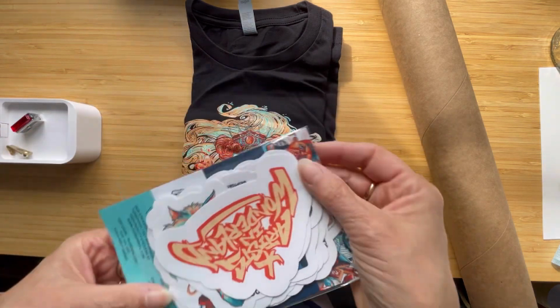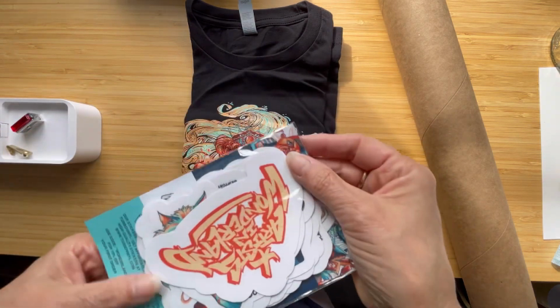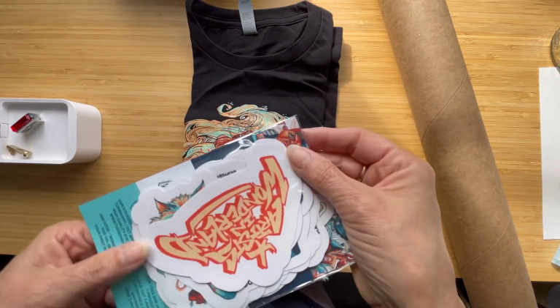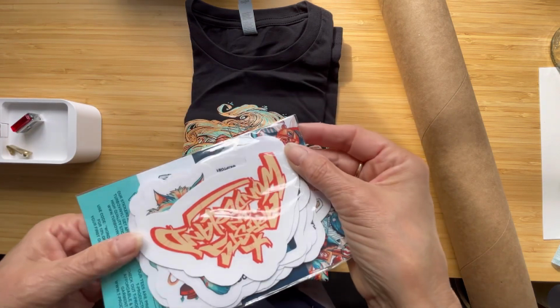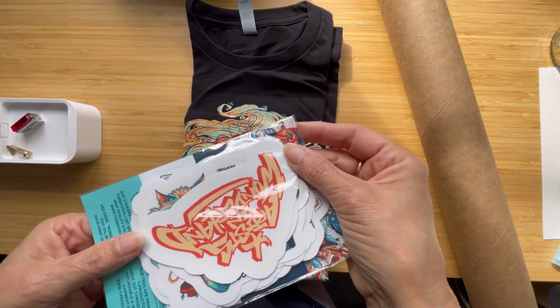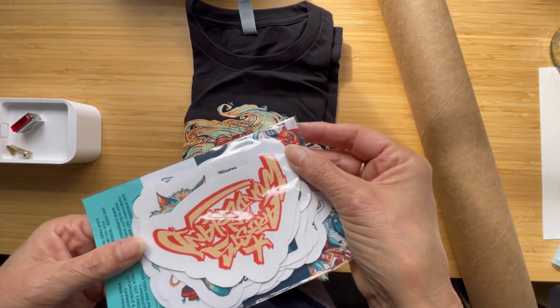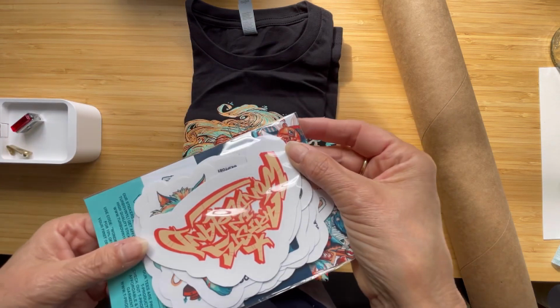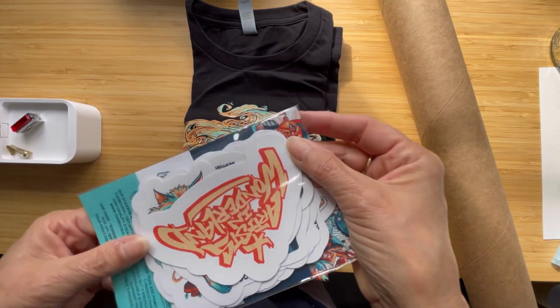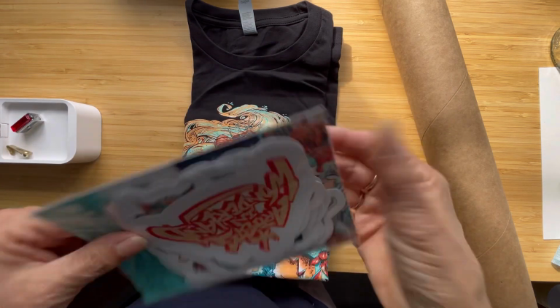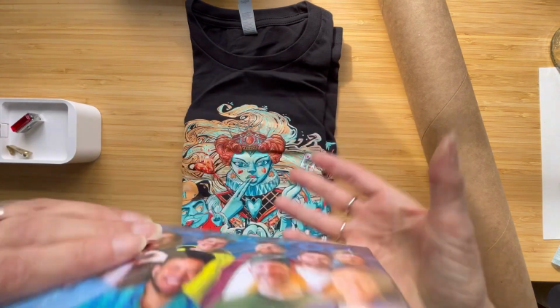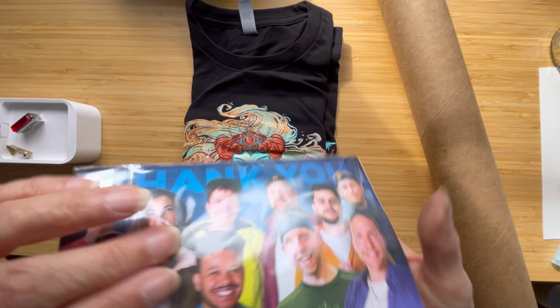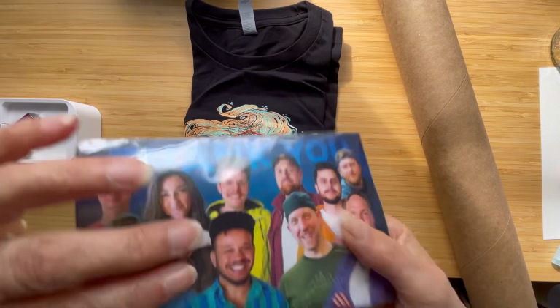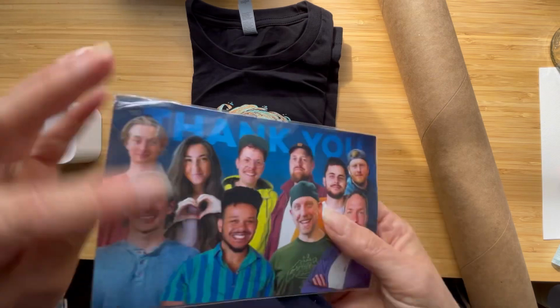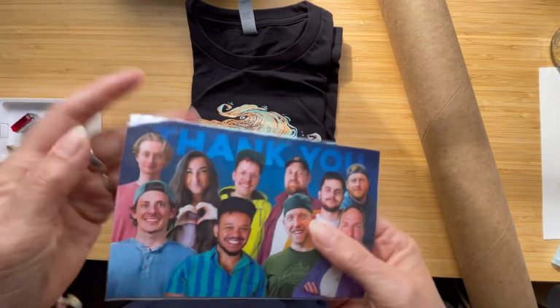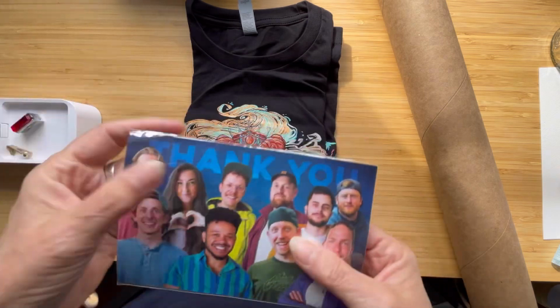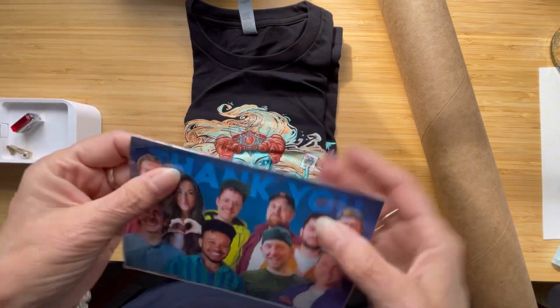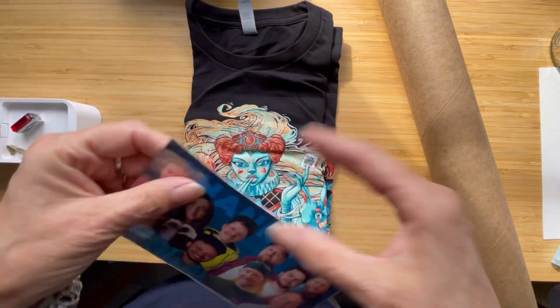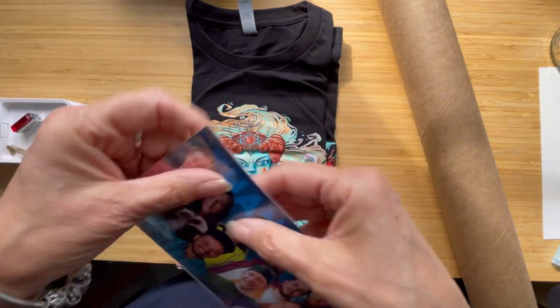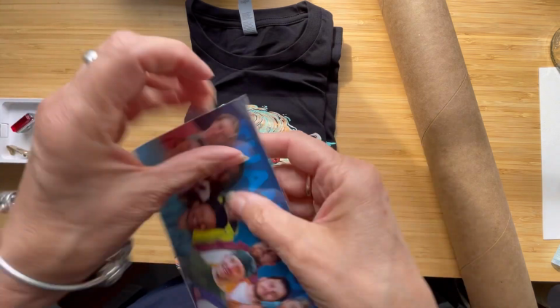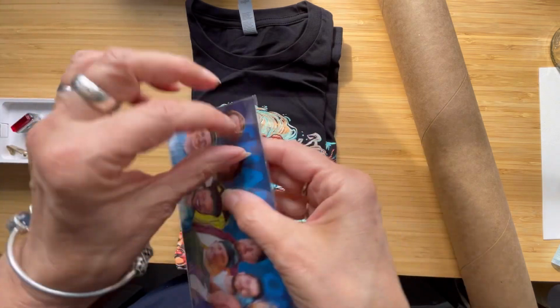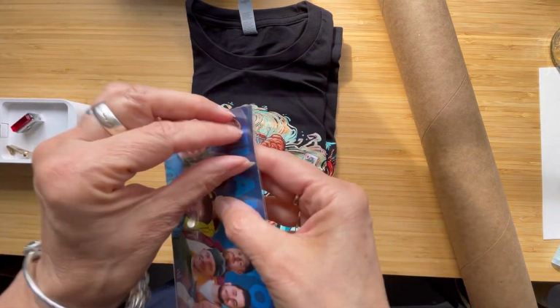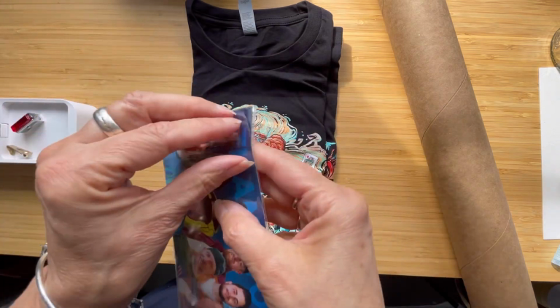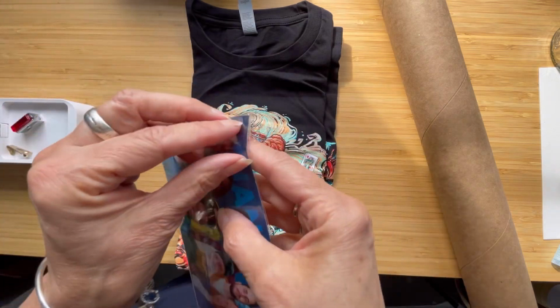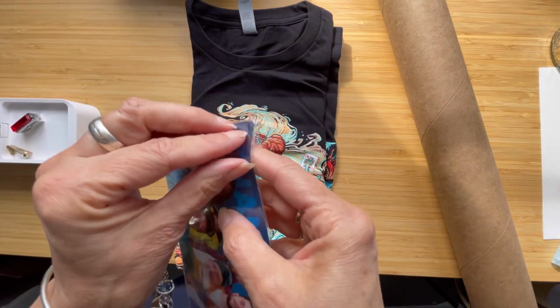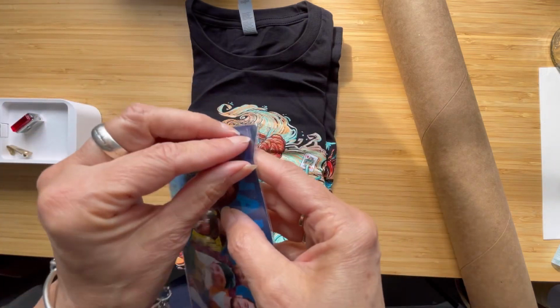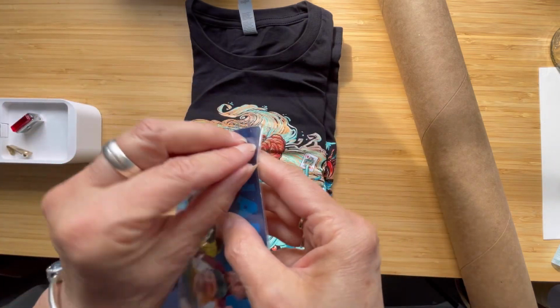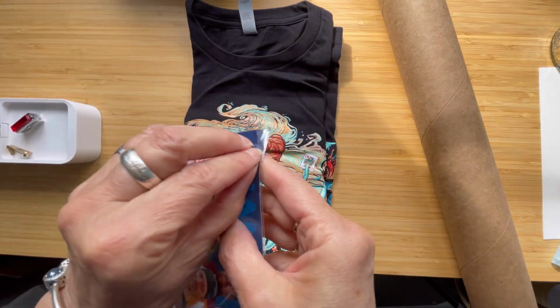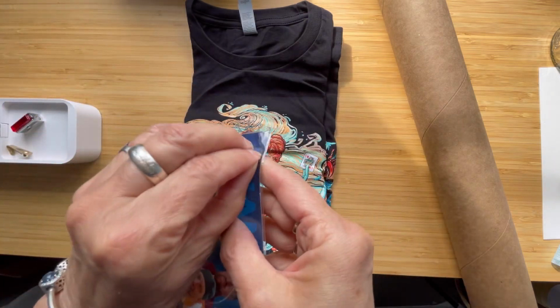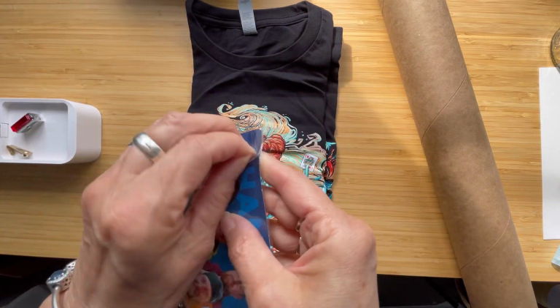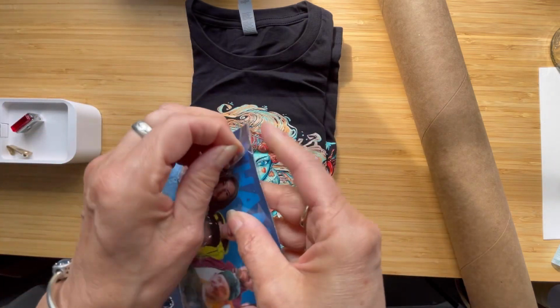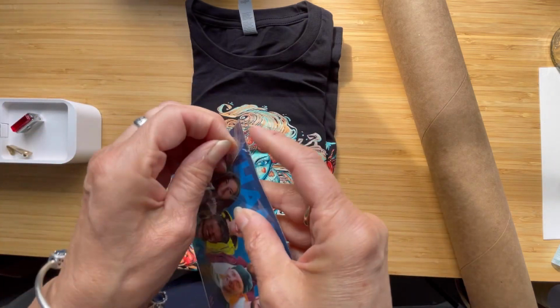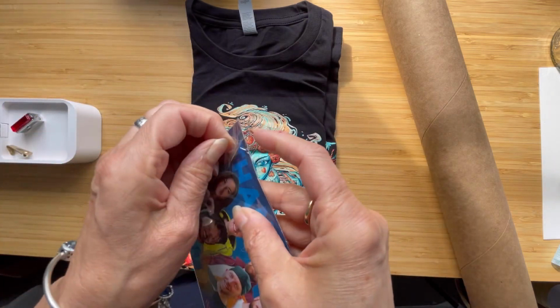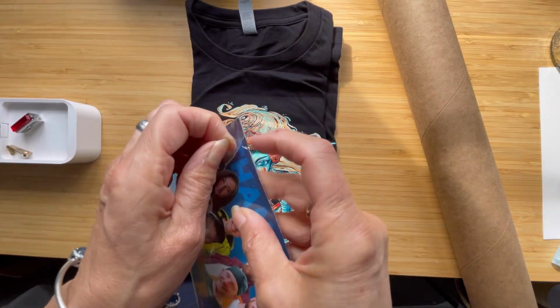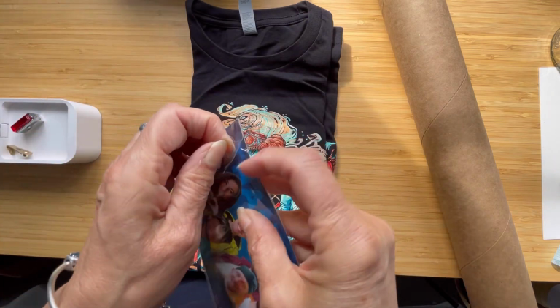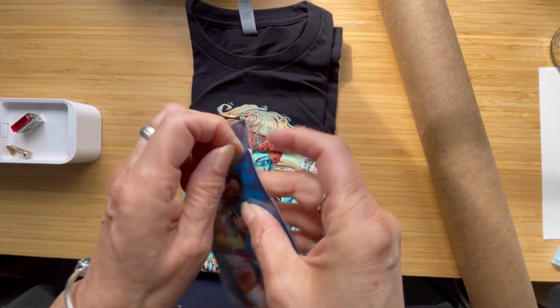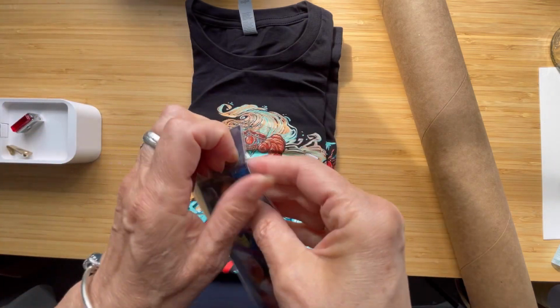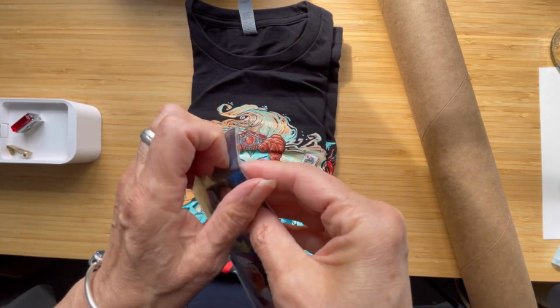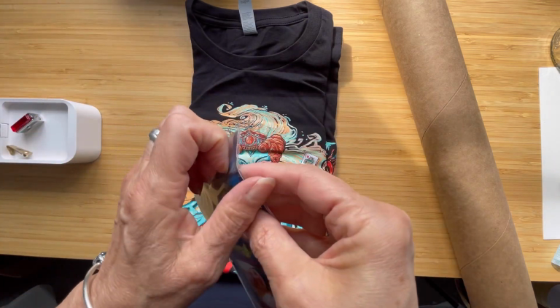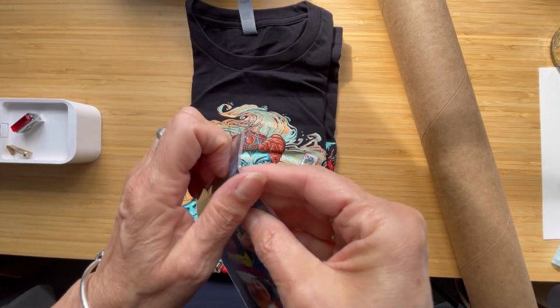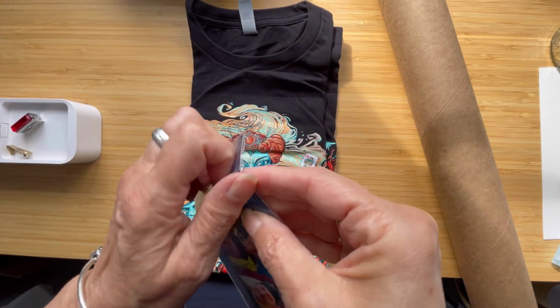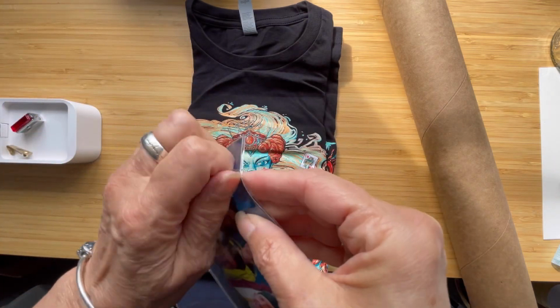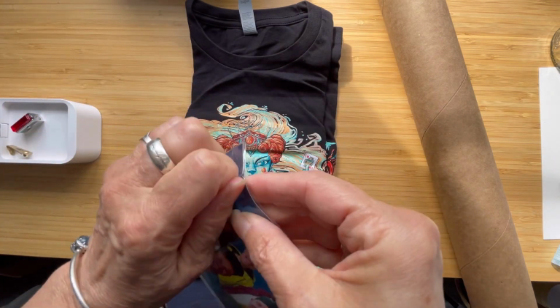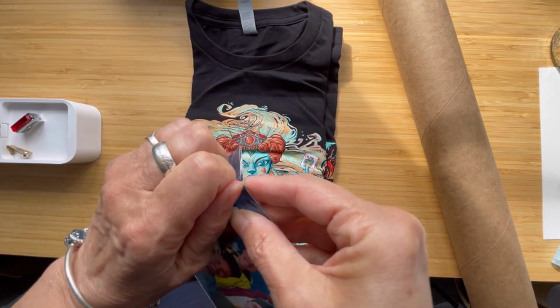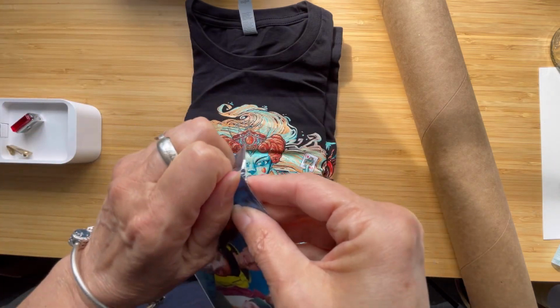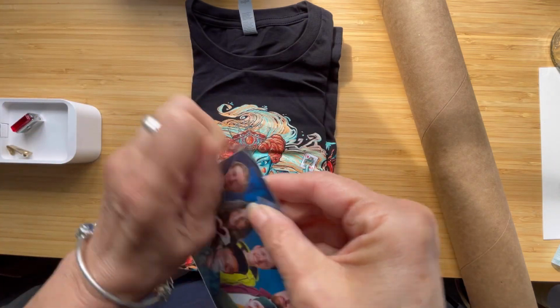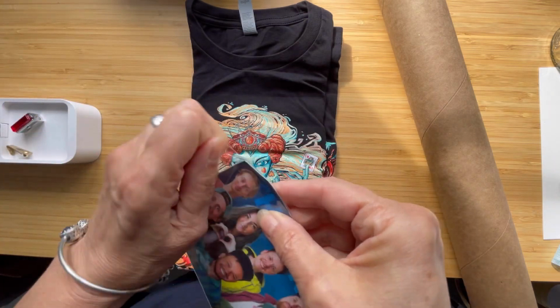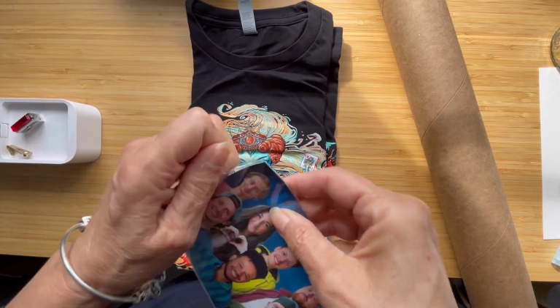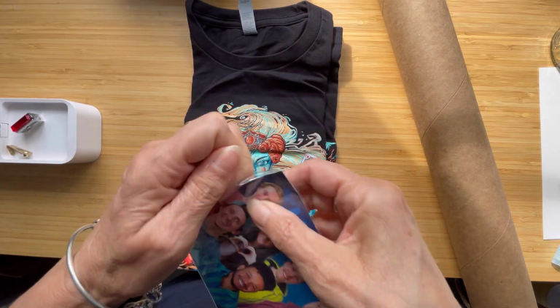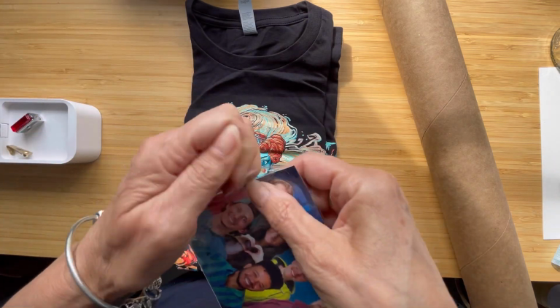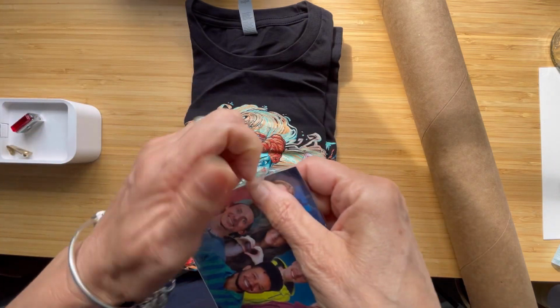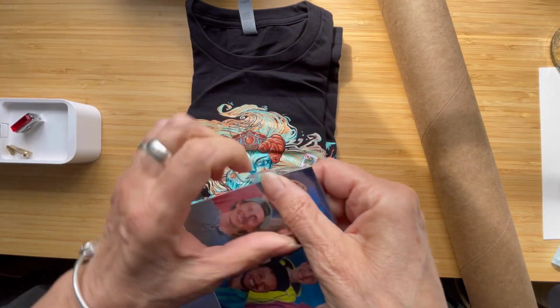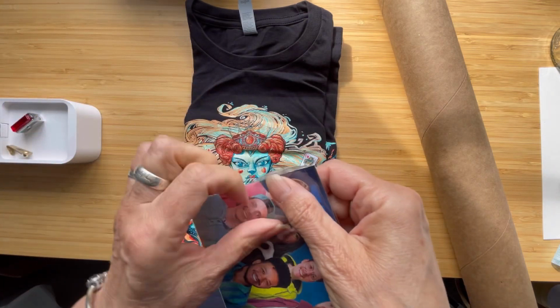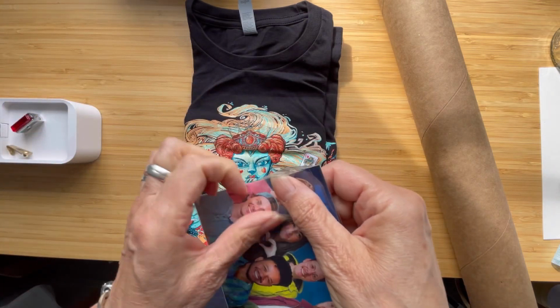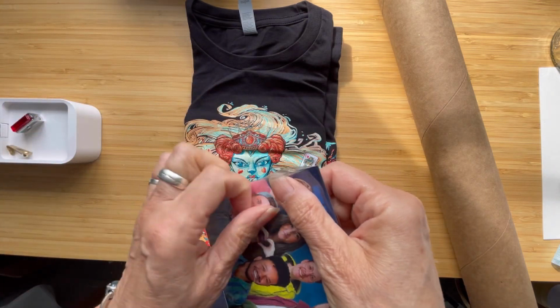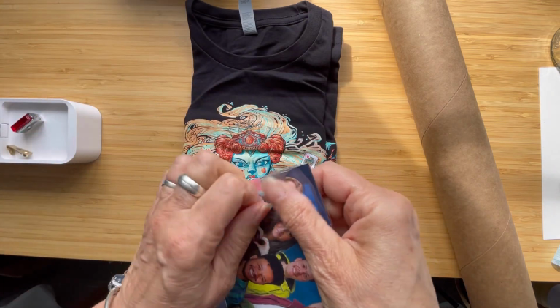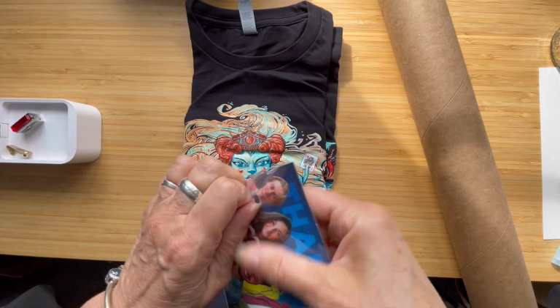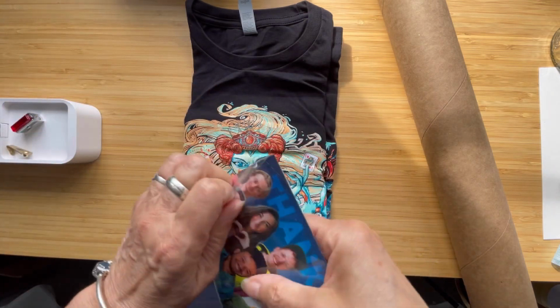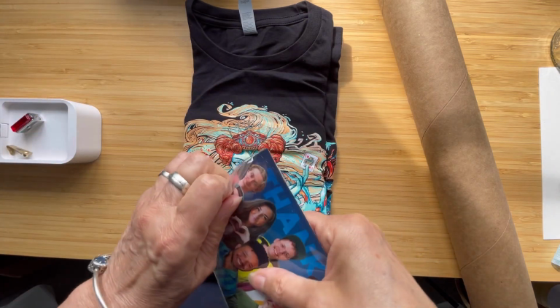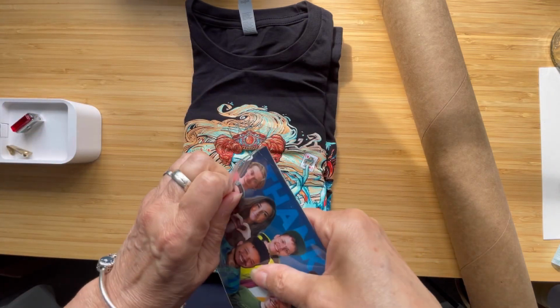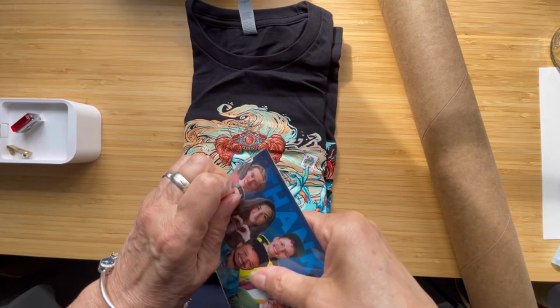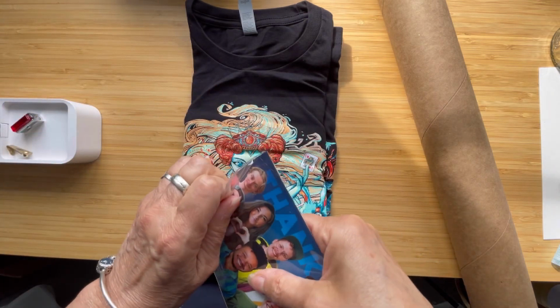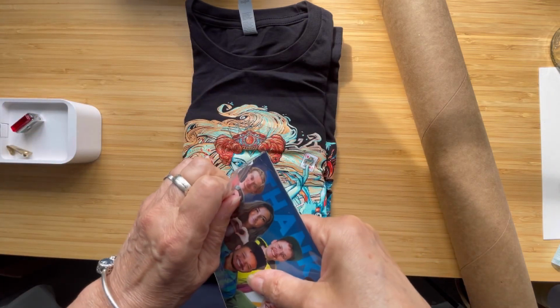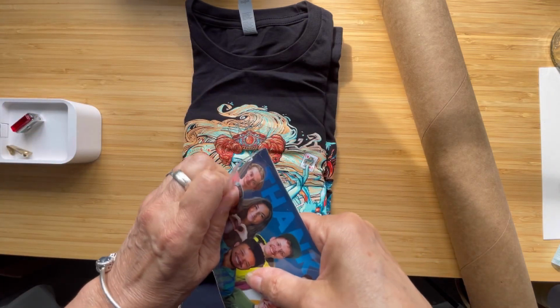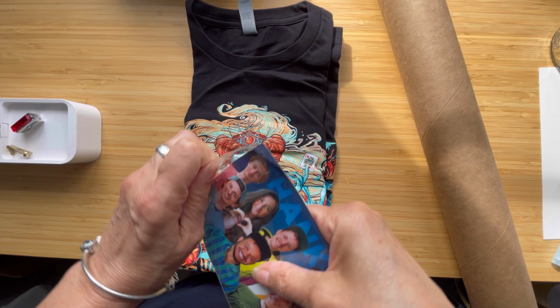So, in this little packet here, let me just open this up — we've got stickers.